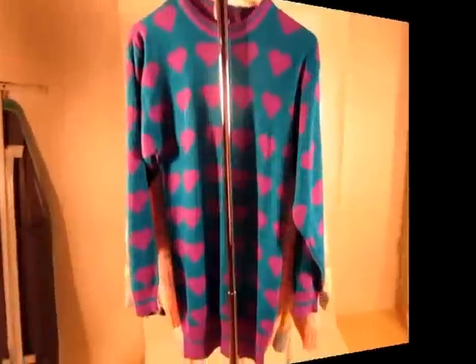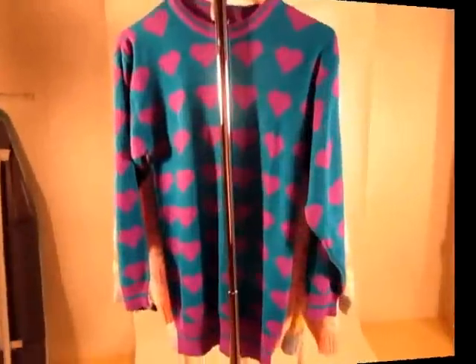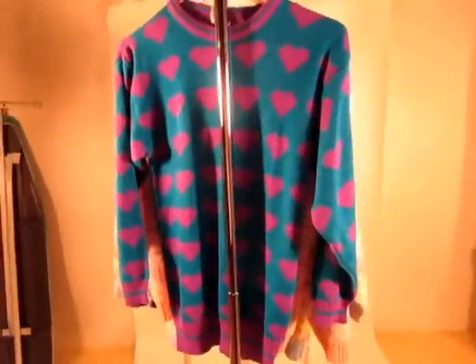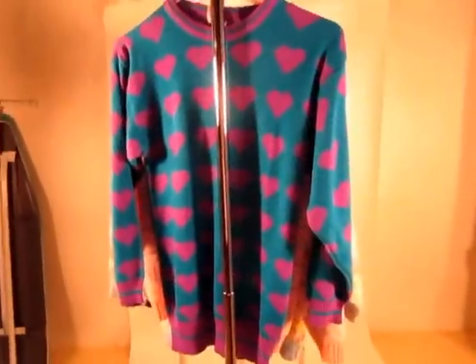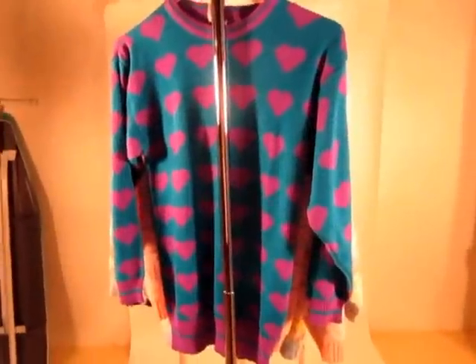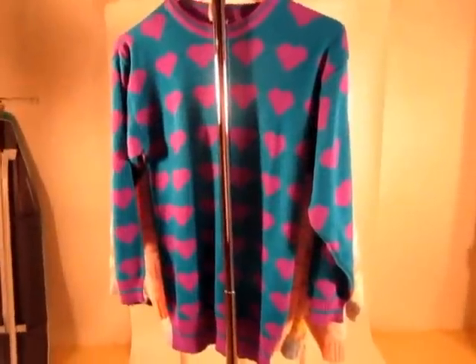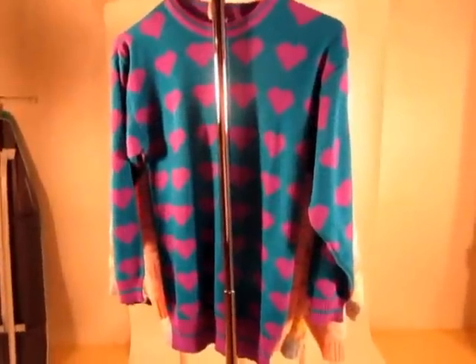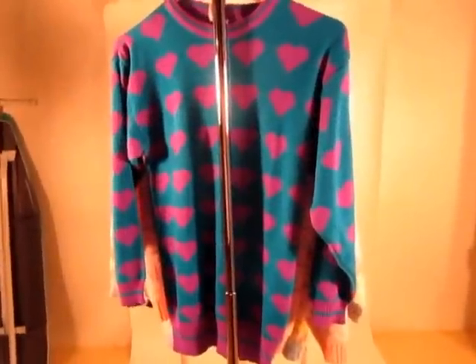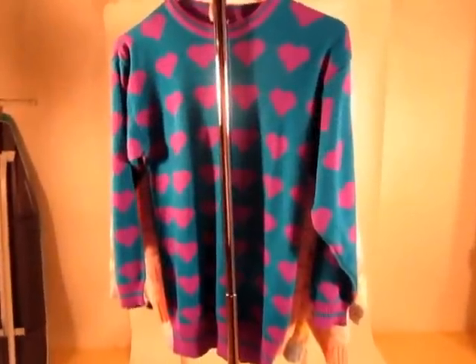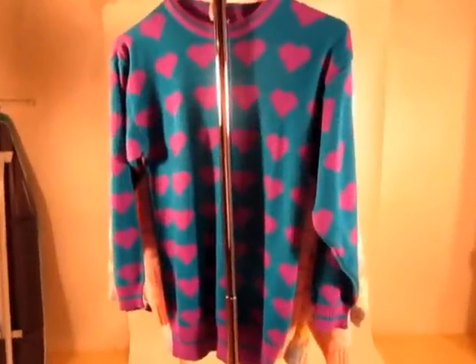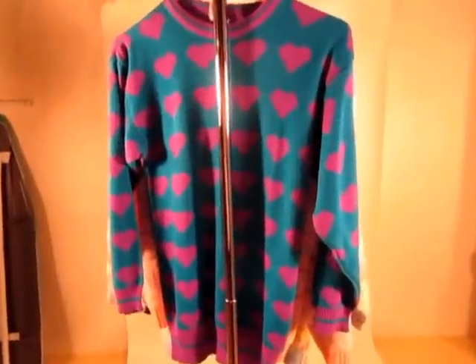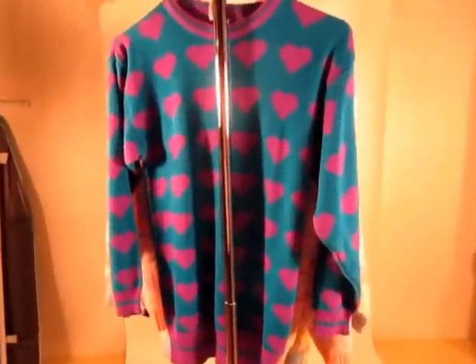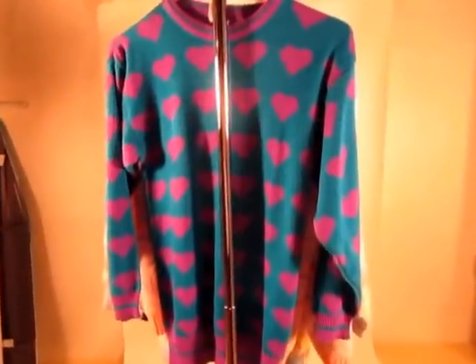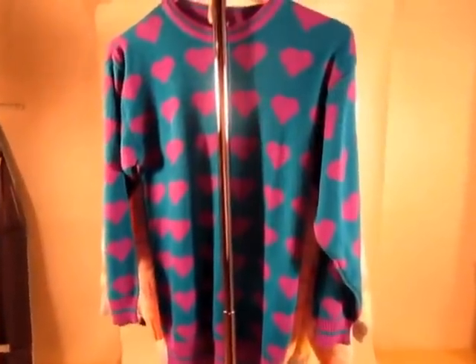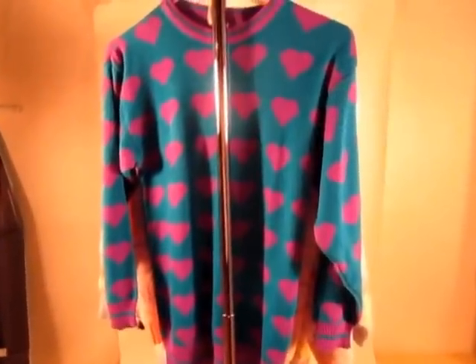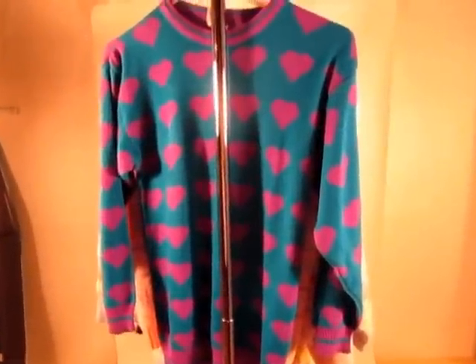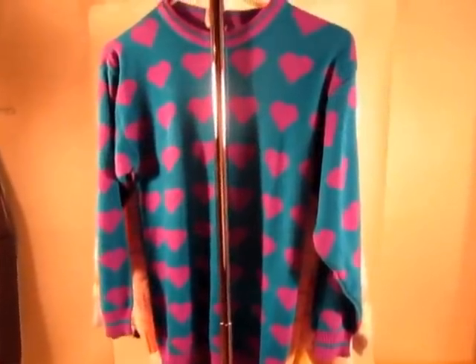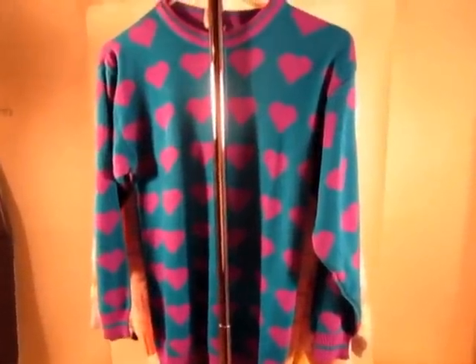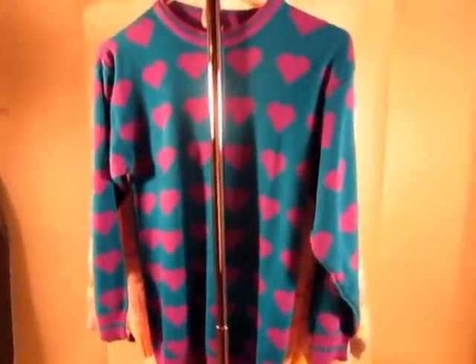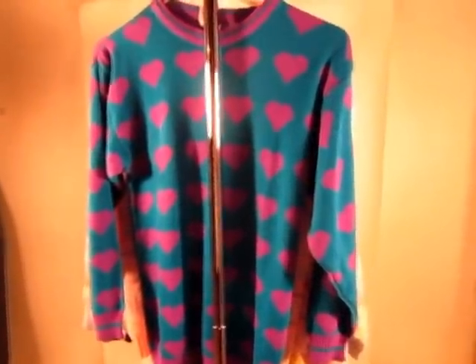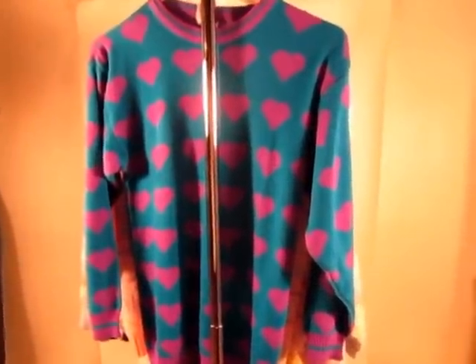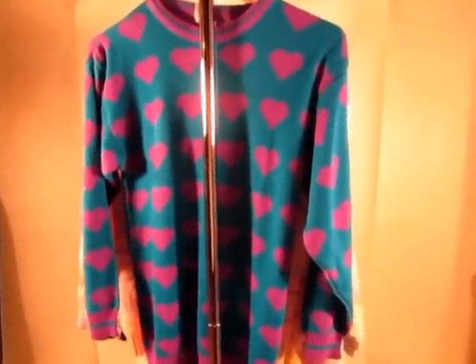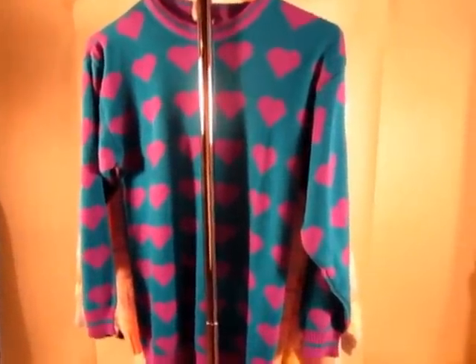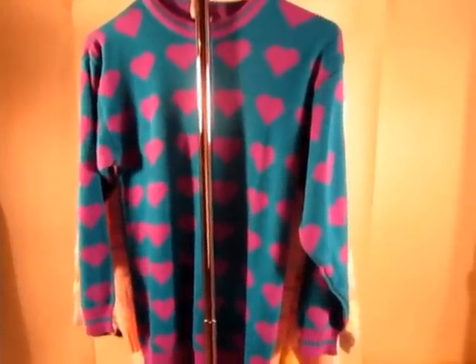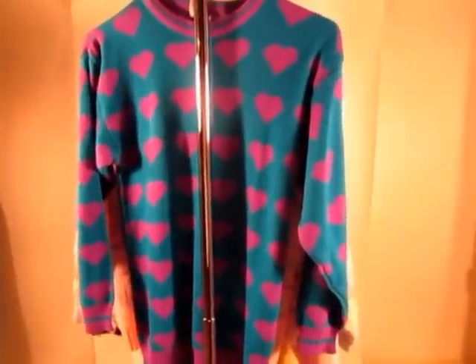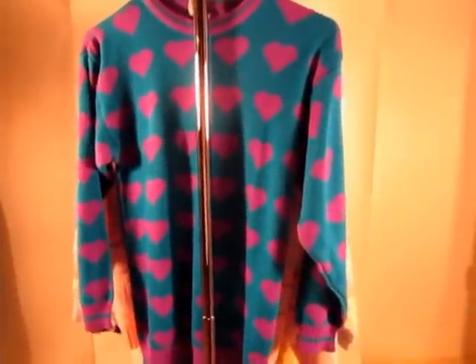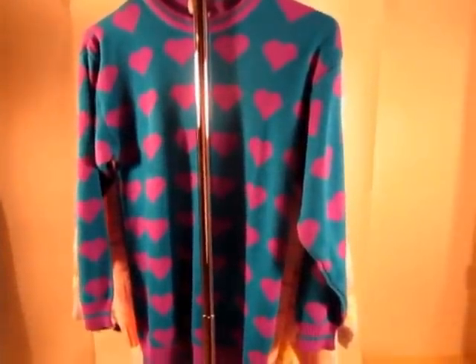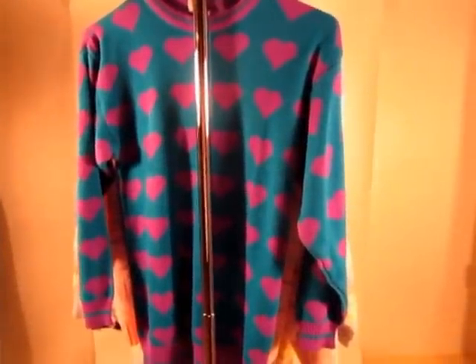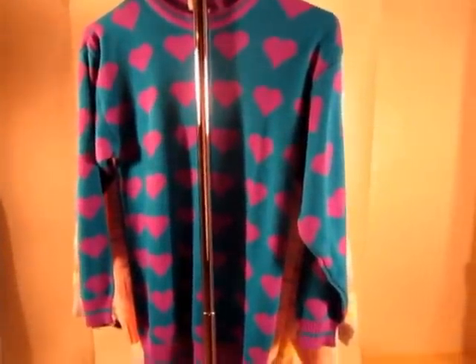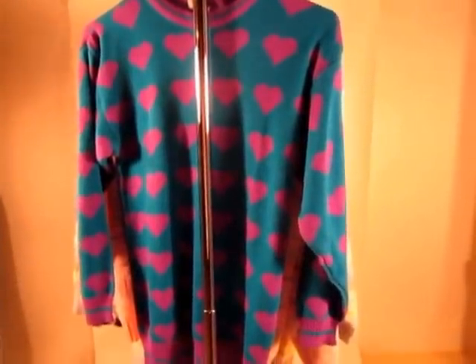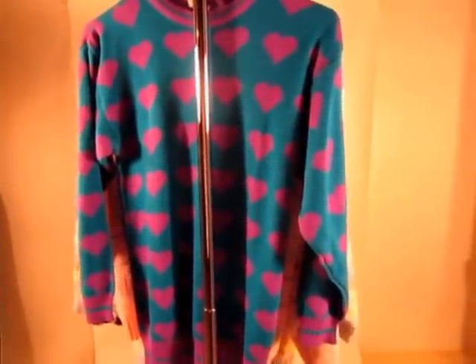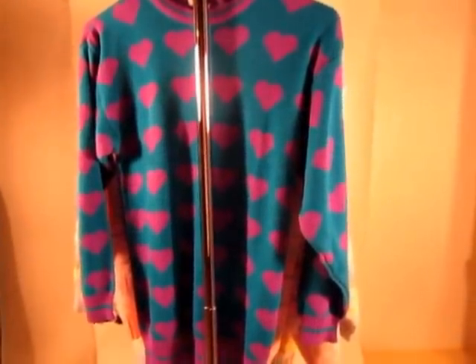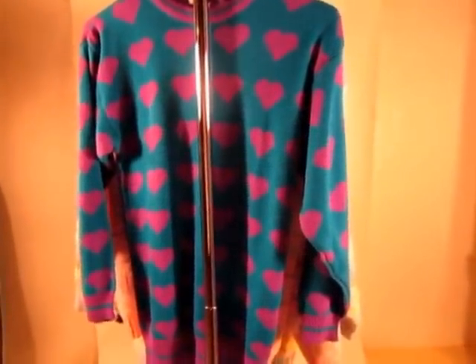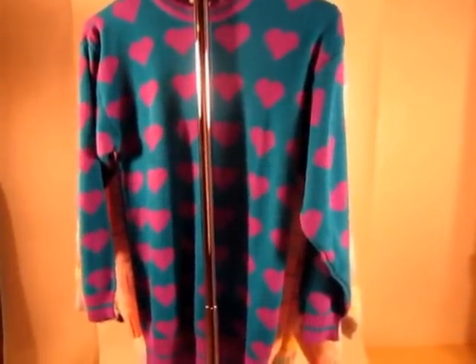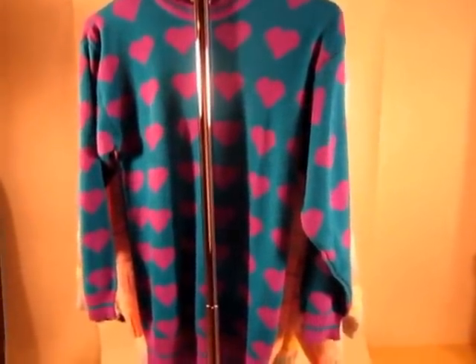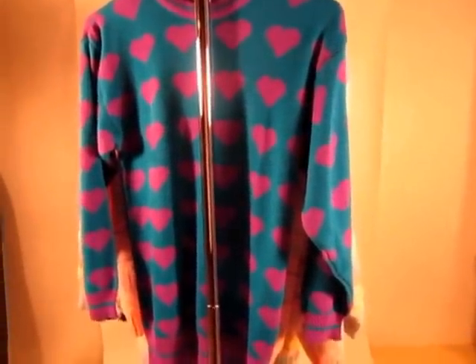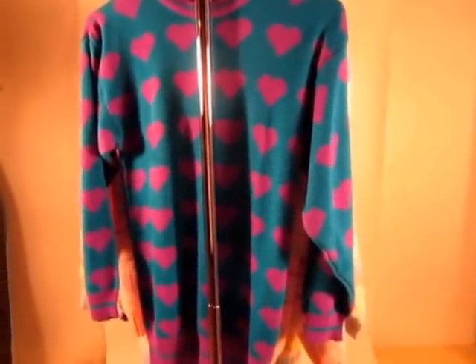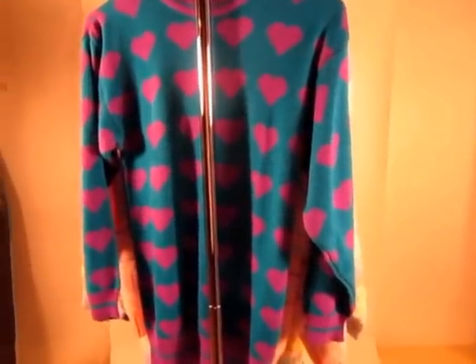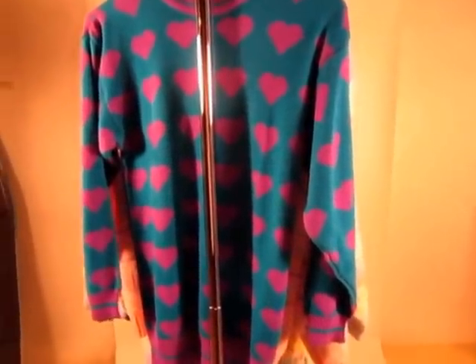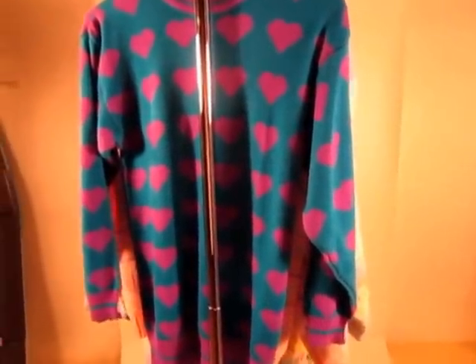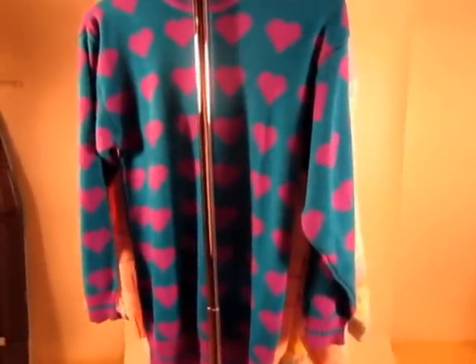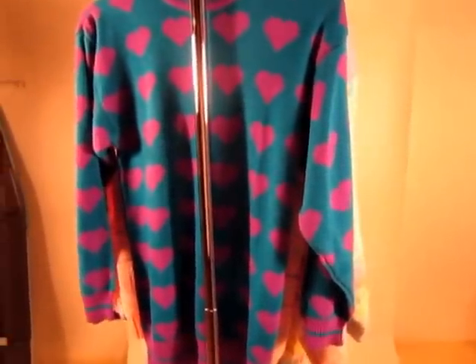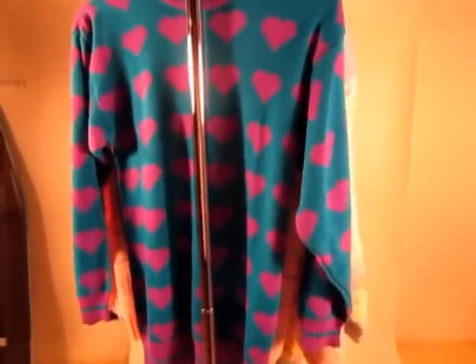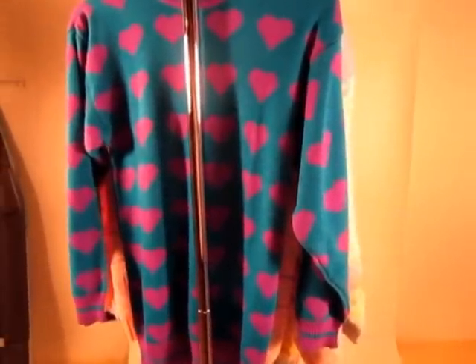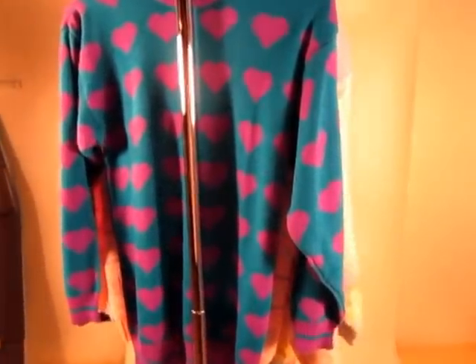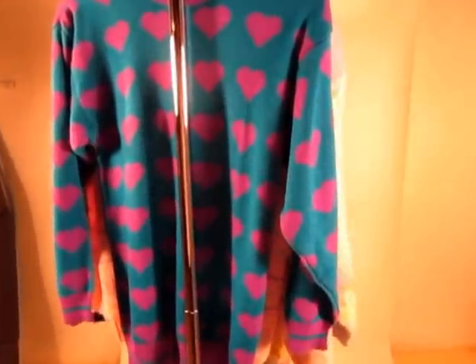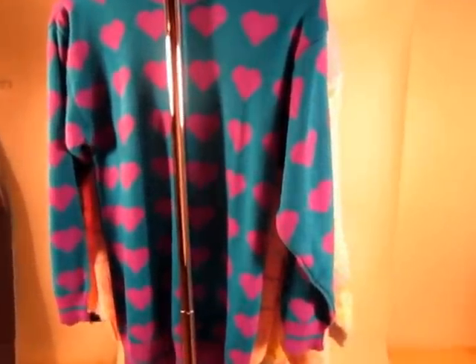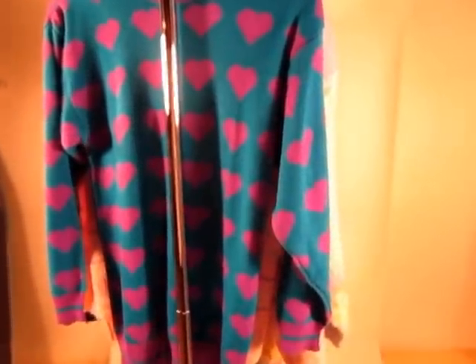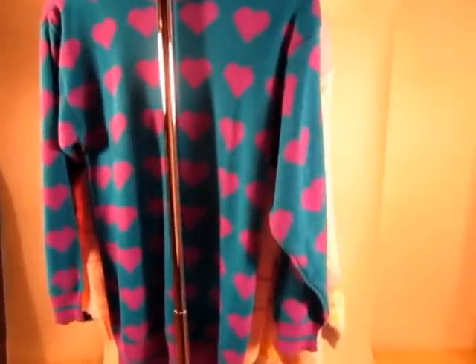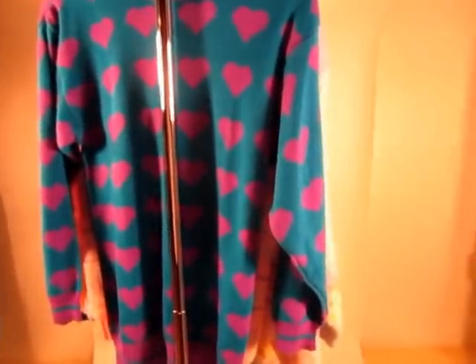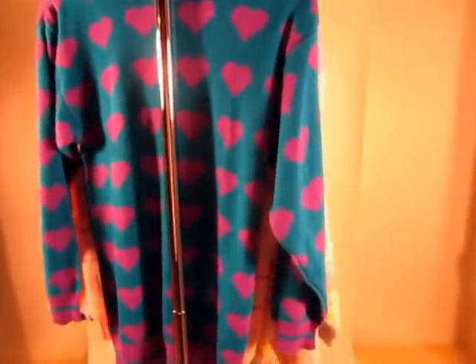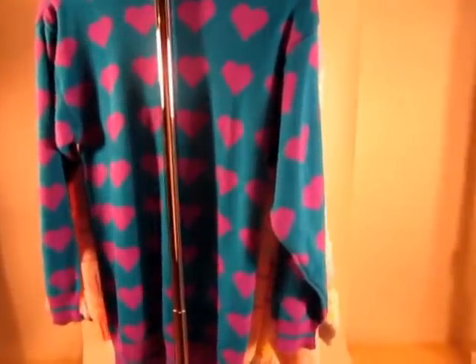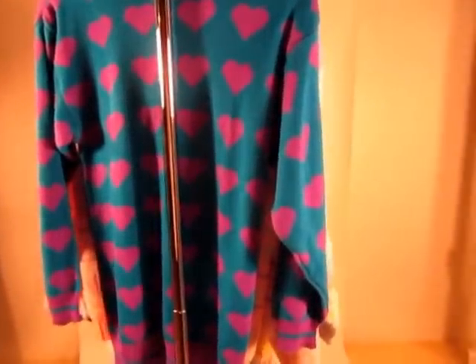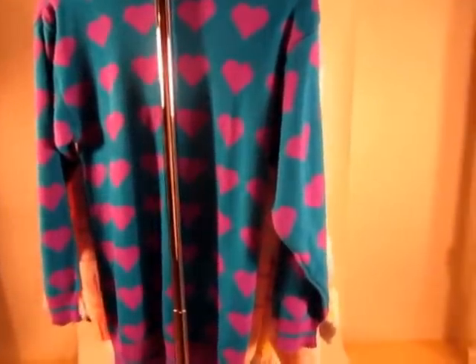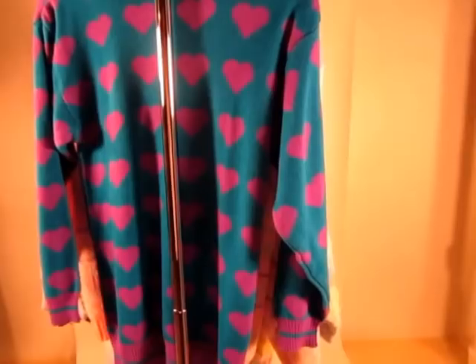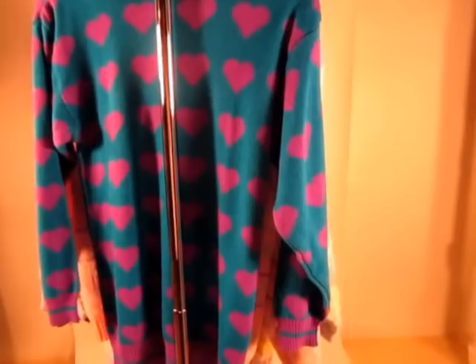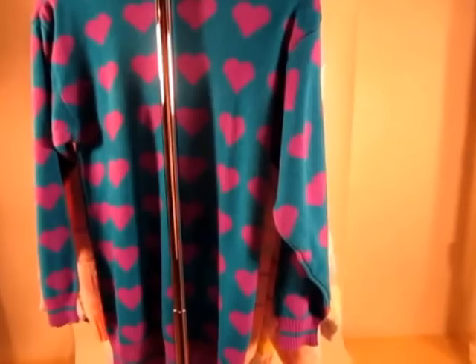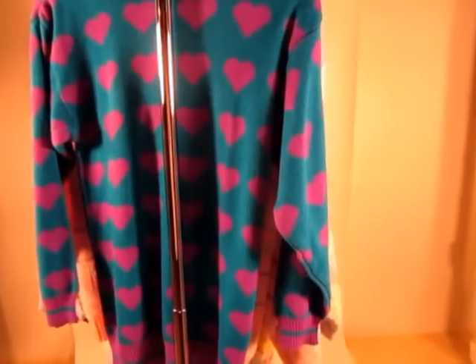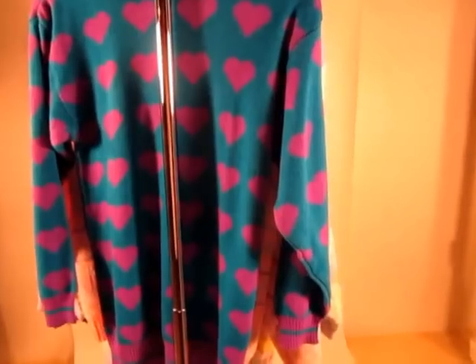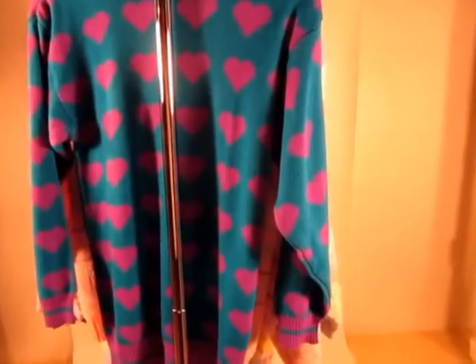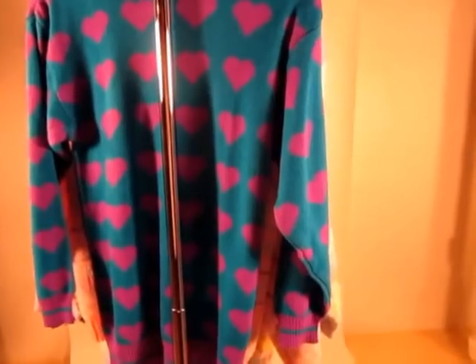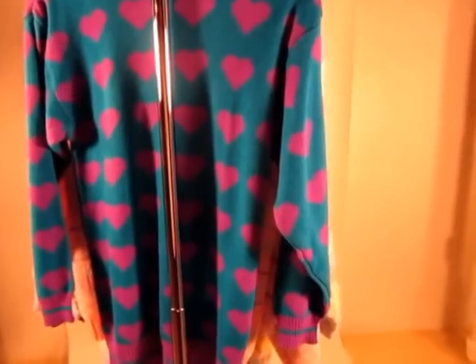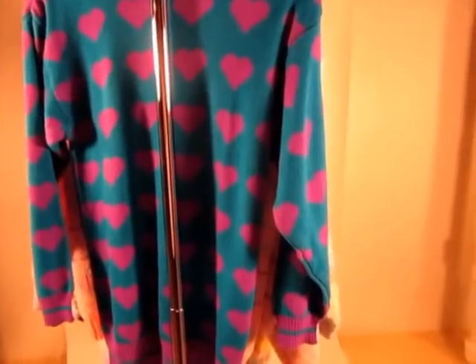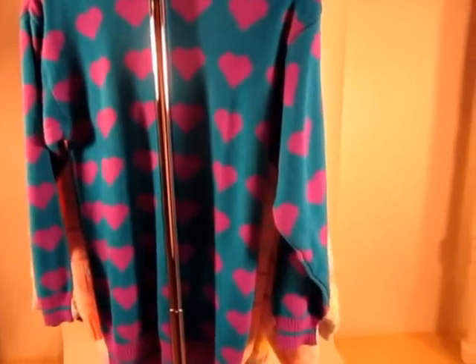Hi everyone, Cherry Vintage, CherryVintage.com here. Thanks for stopping by to see my vintage clothing haul for the first week of February 2013.